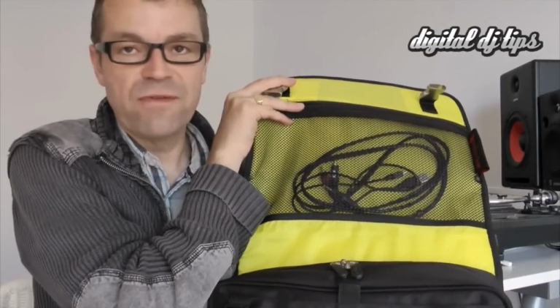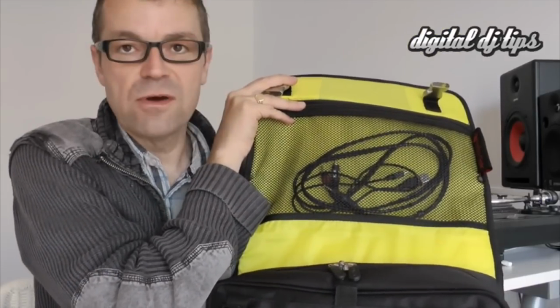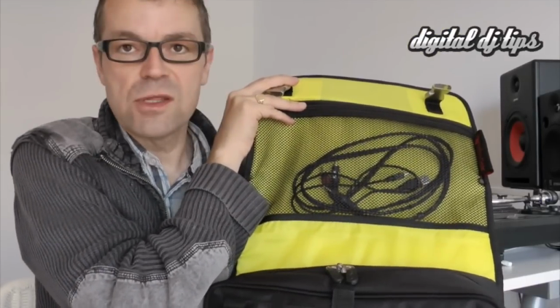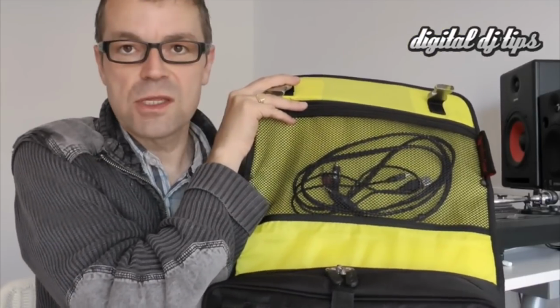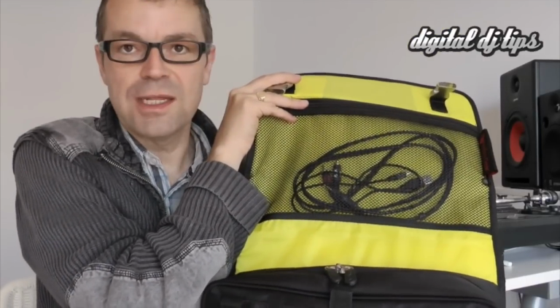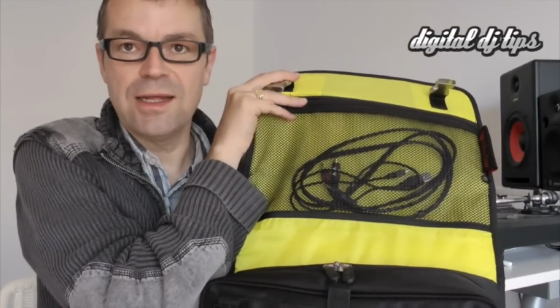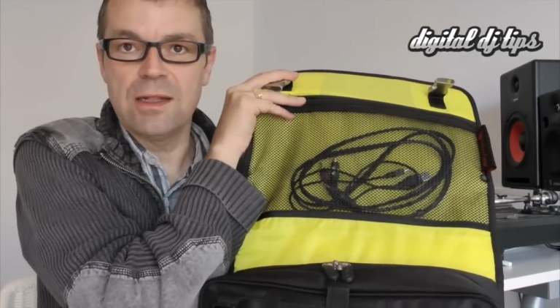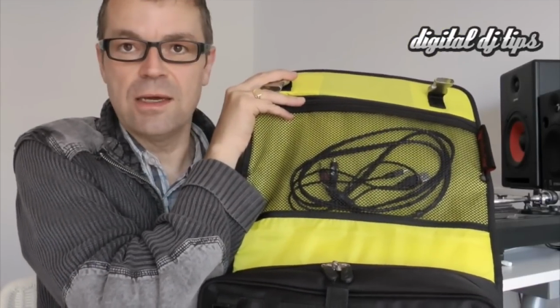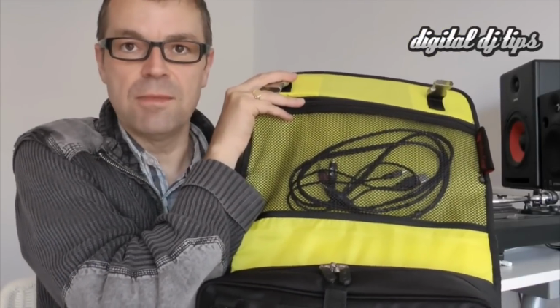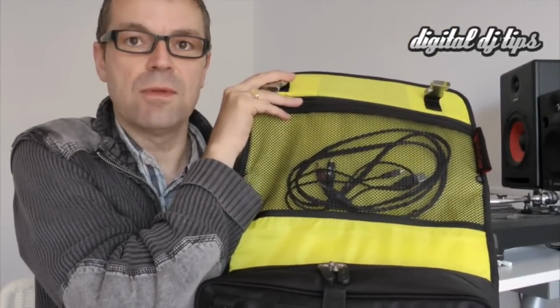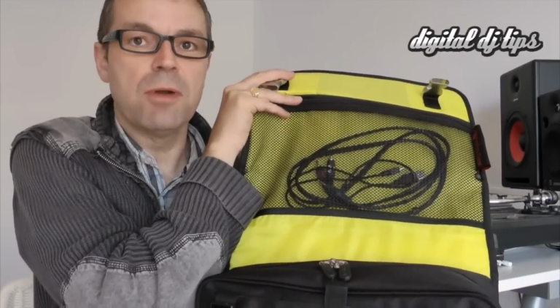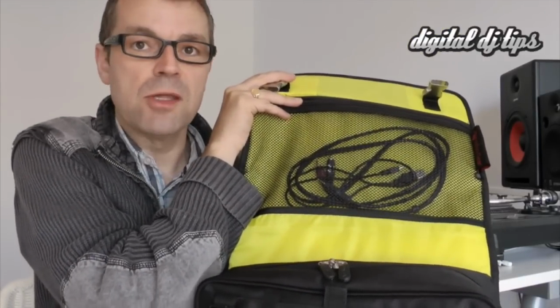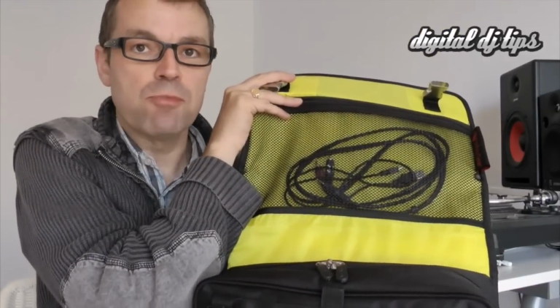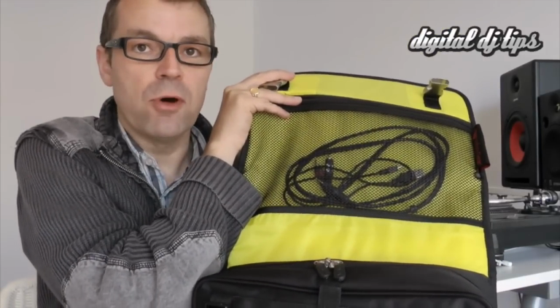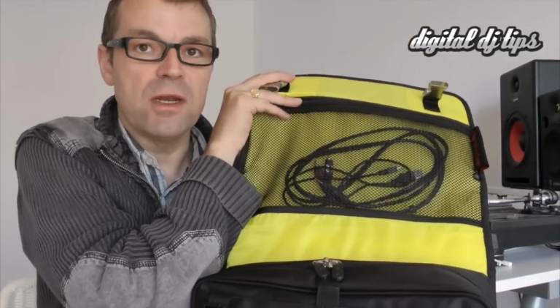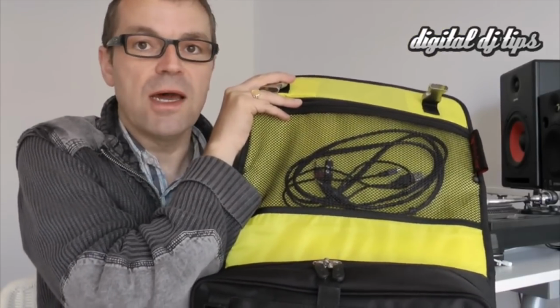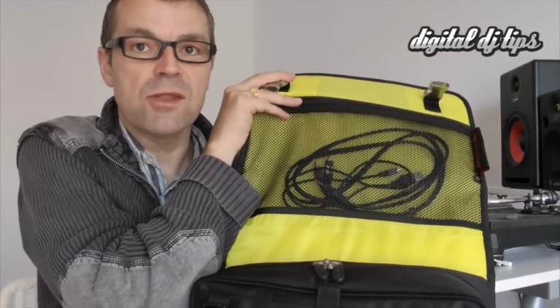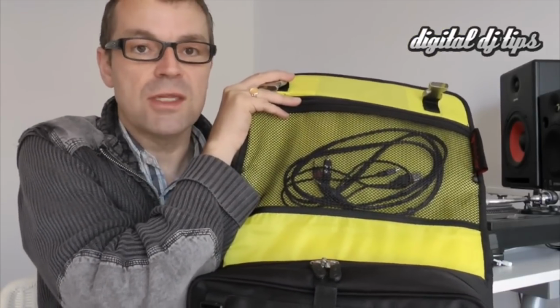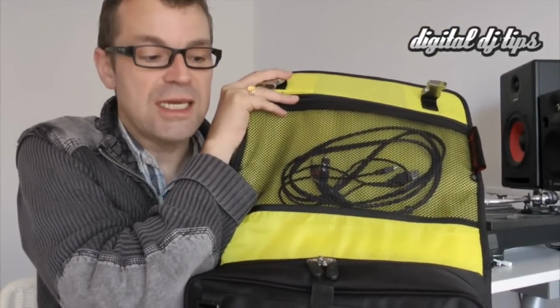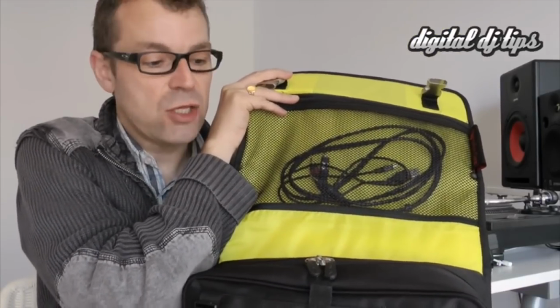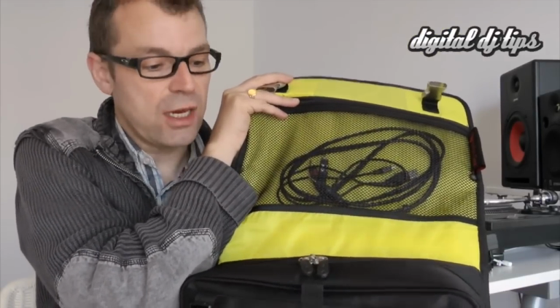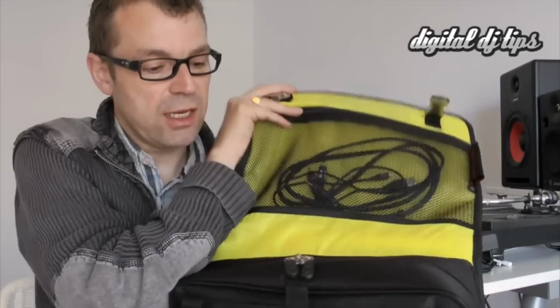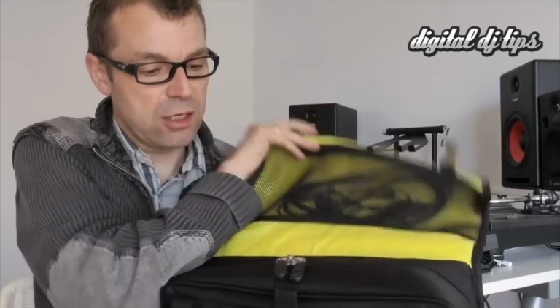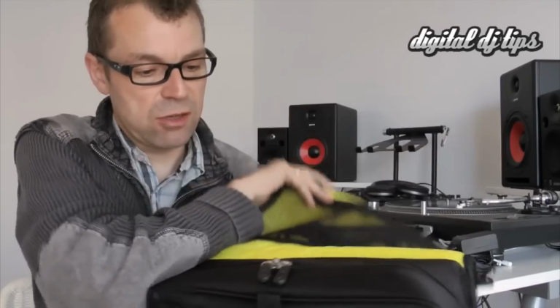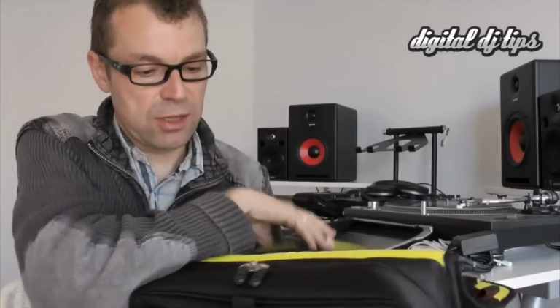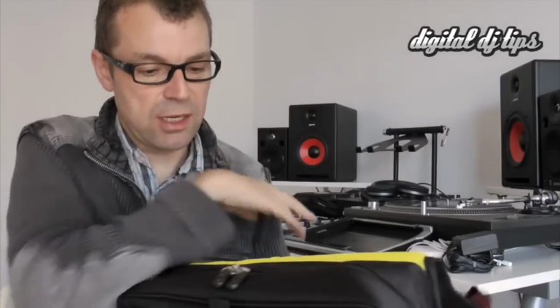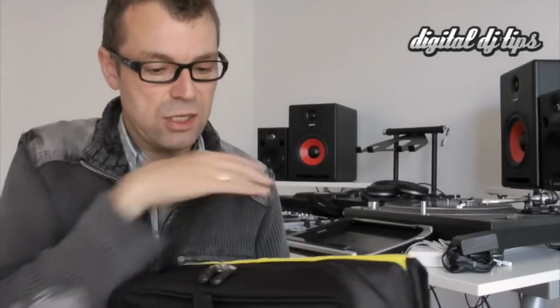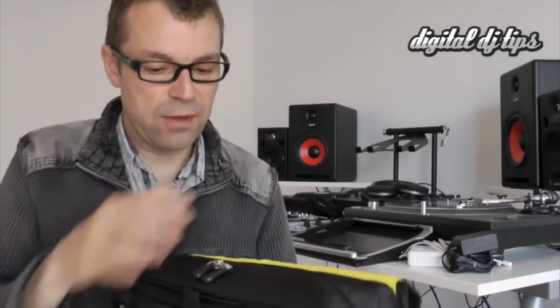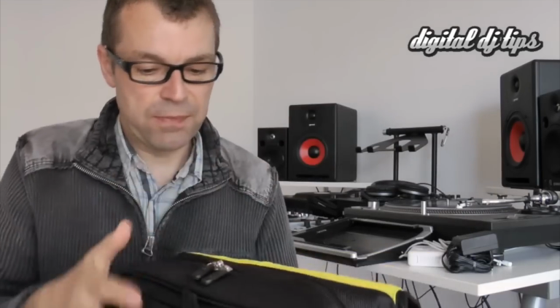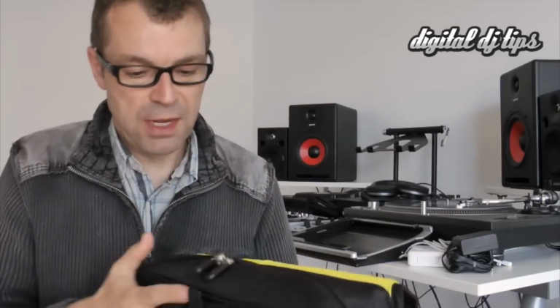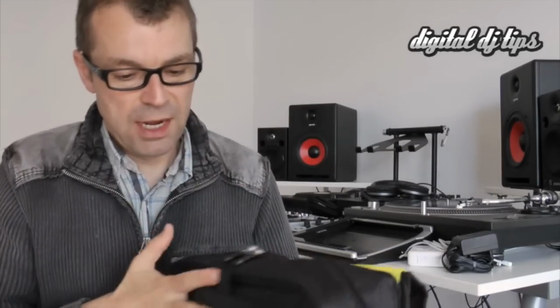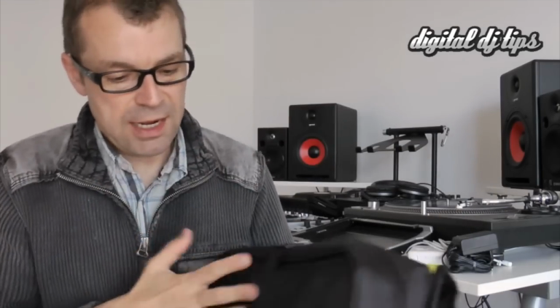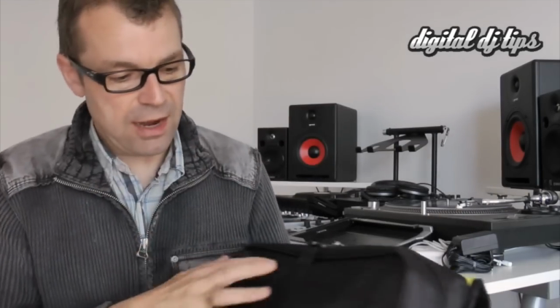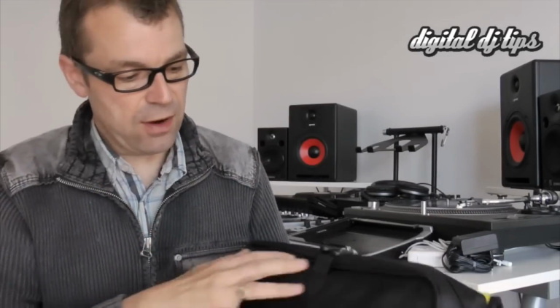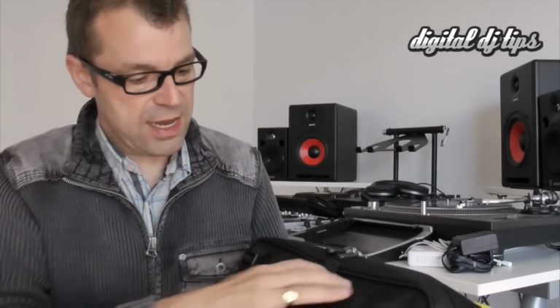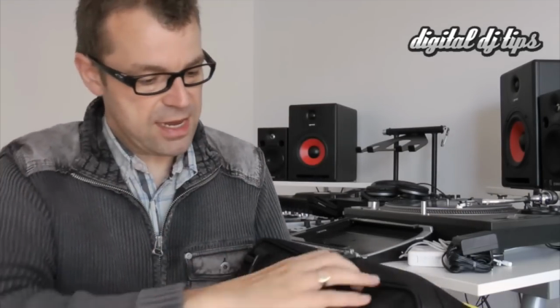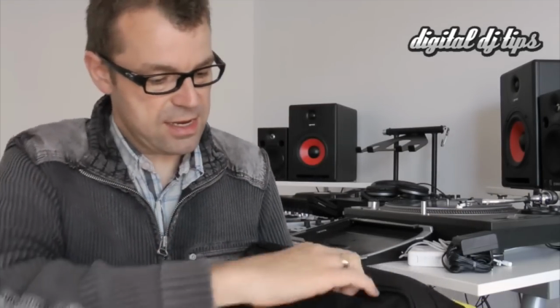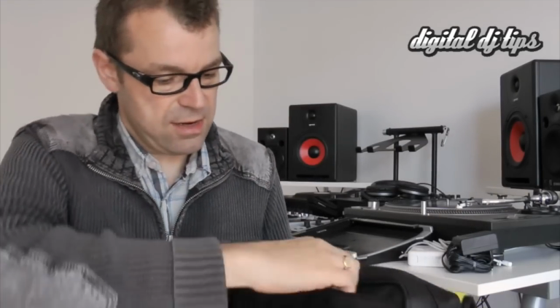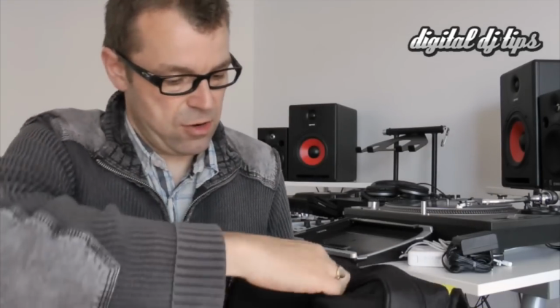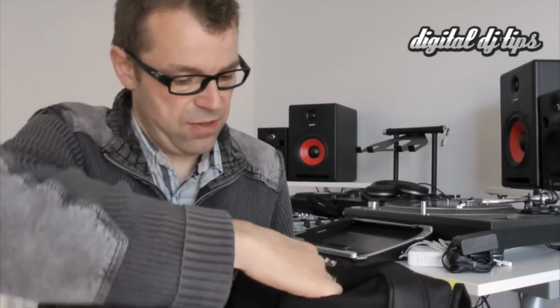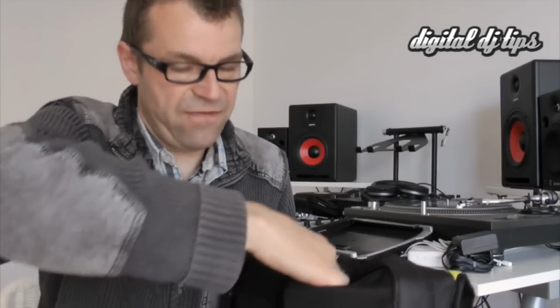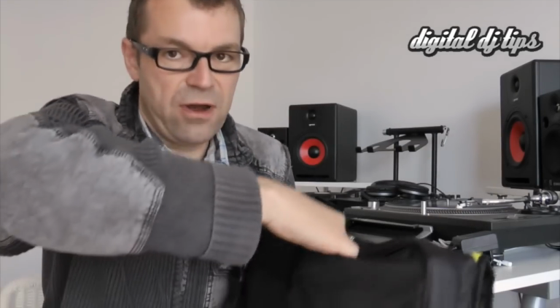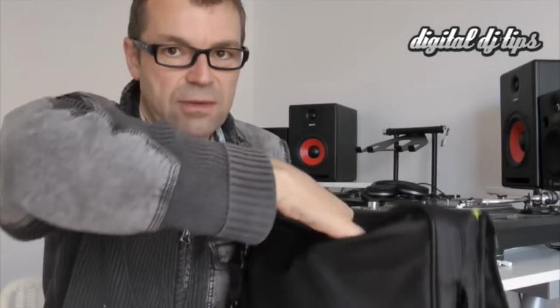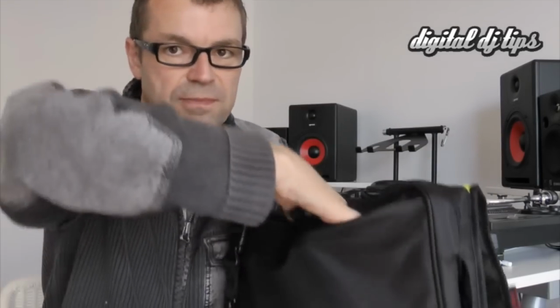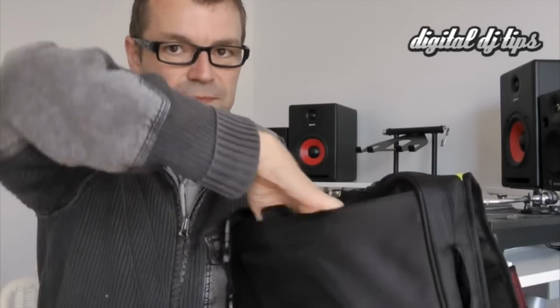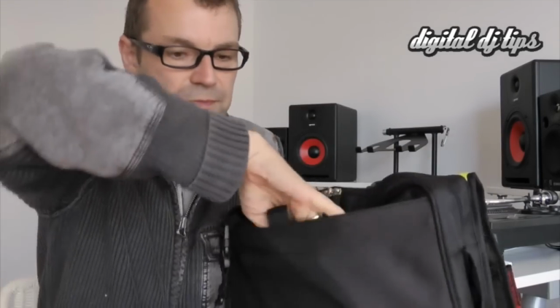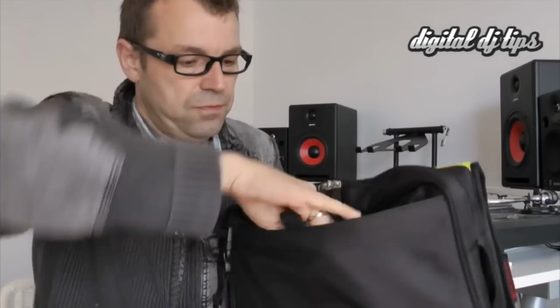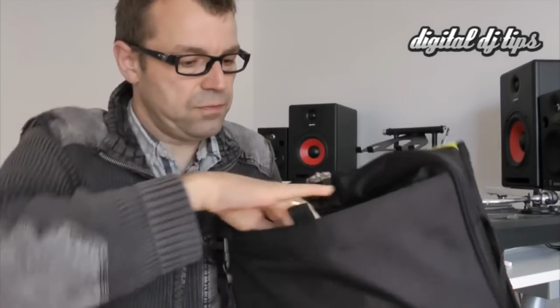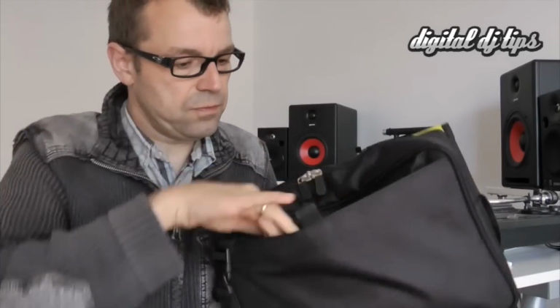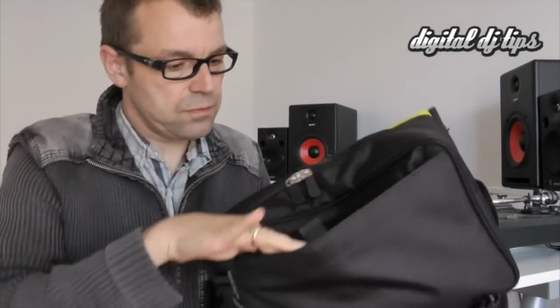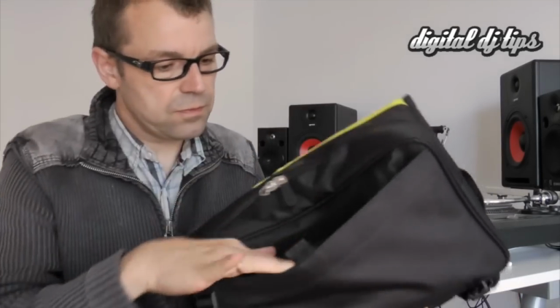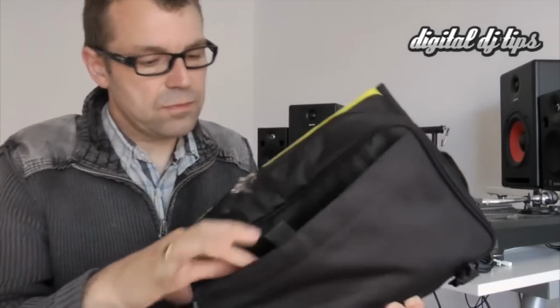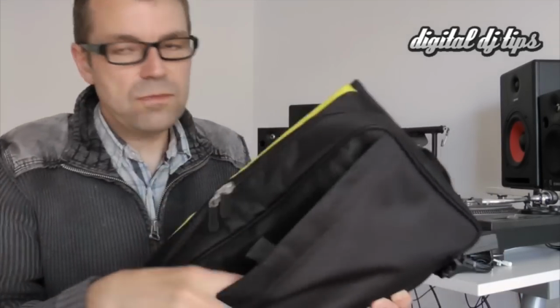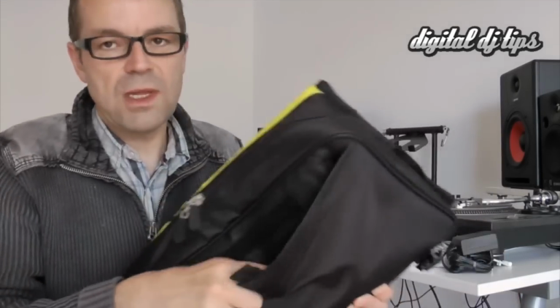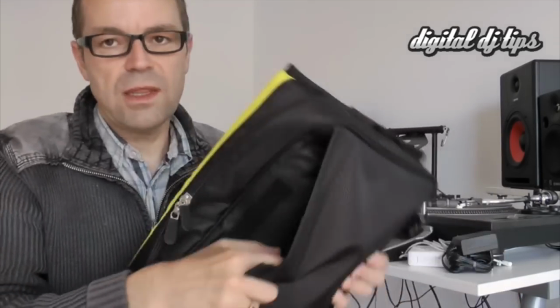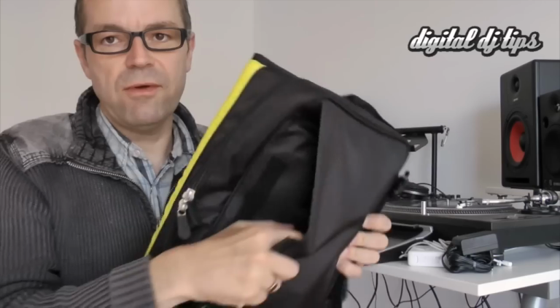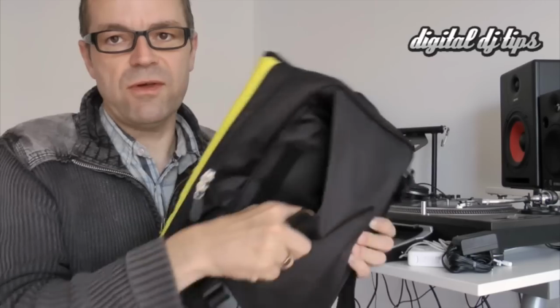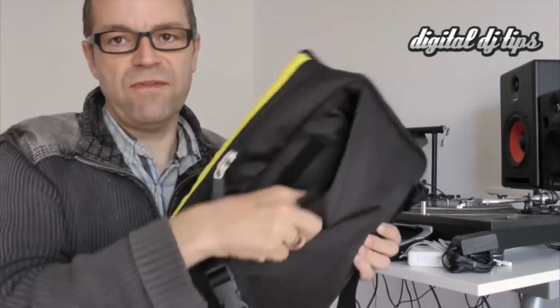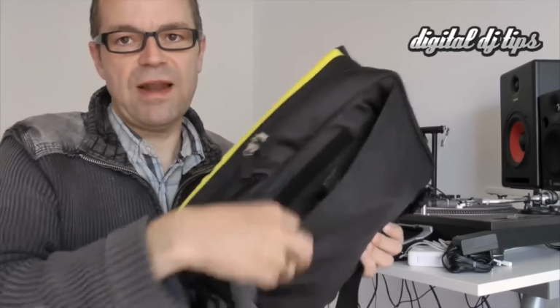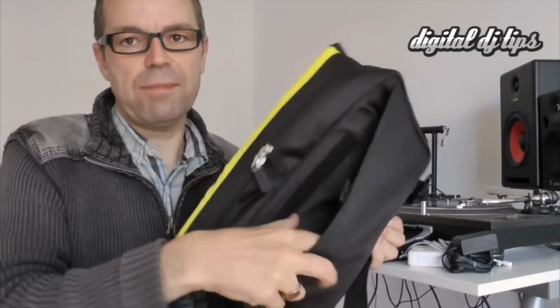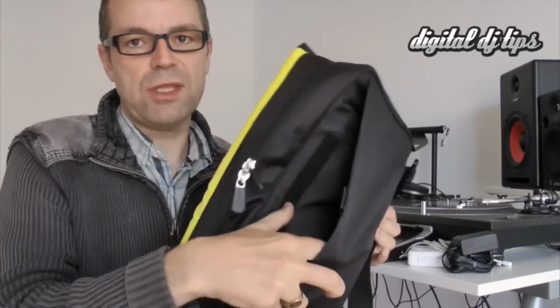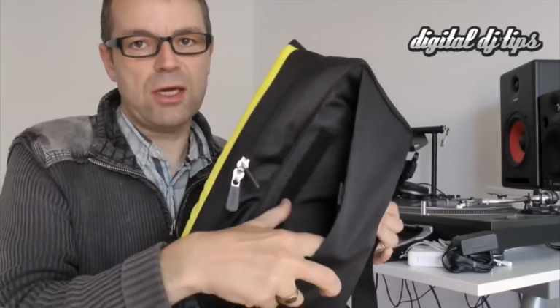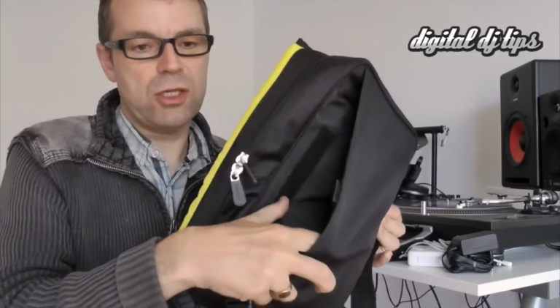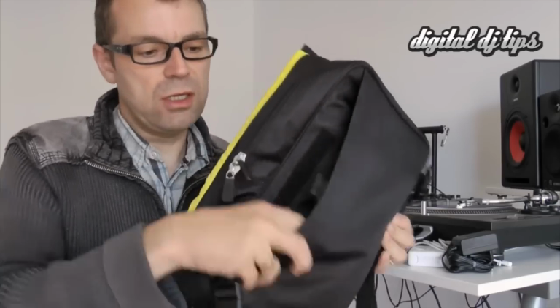As you can see it has a very bright interior. It's got that big mesh part underneath the flap which is perfect for keeping your audio leads, so there's your first little plus point as a DJ using this.